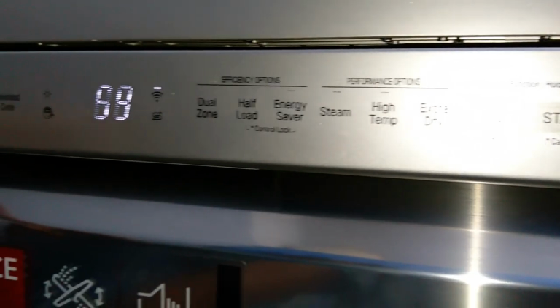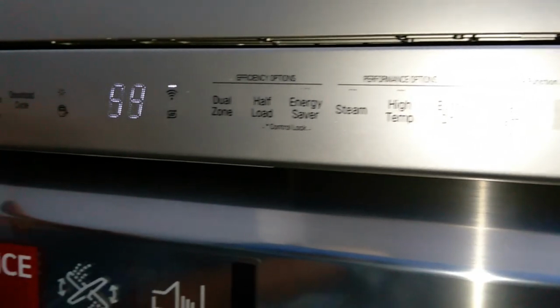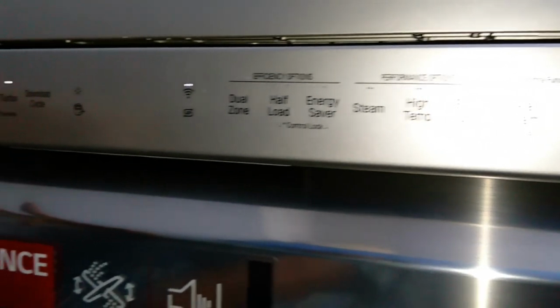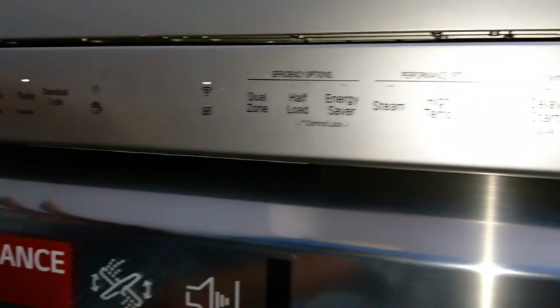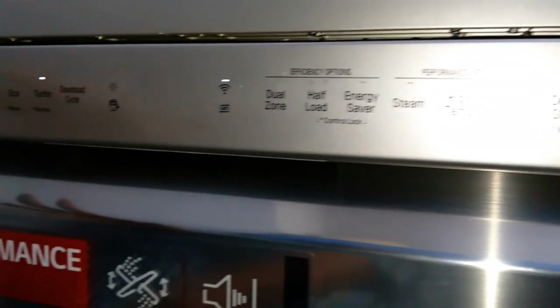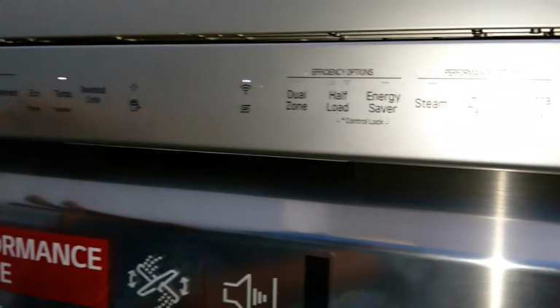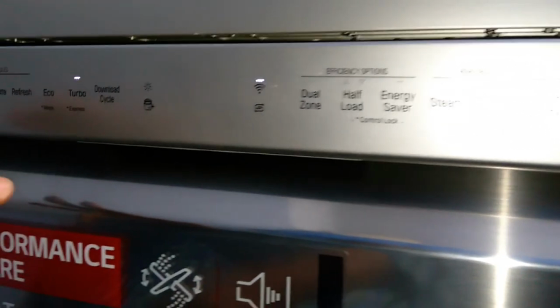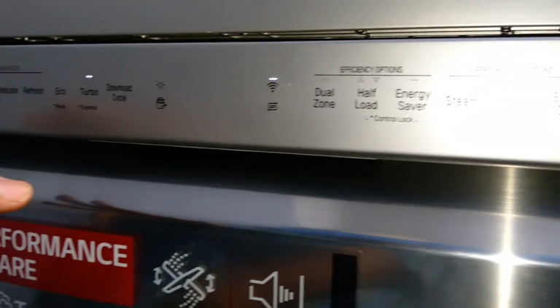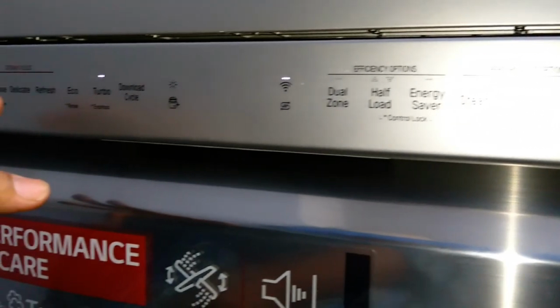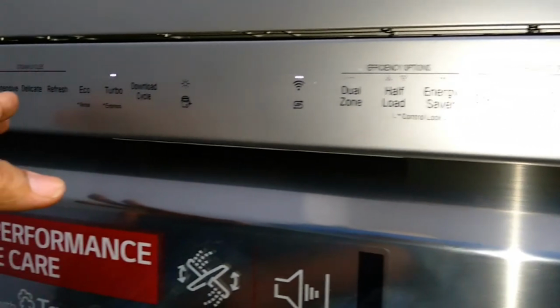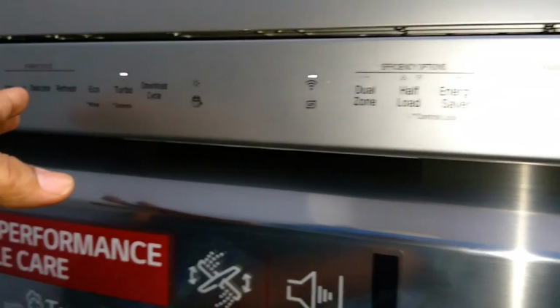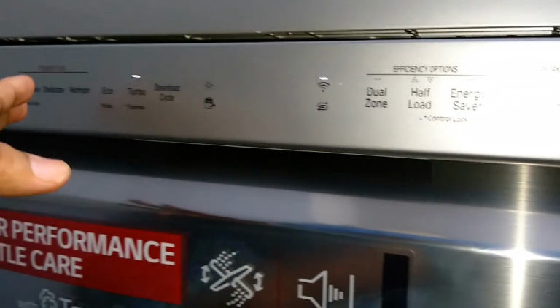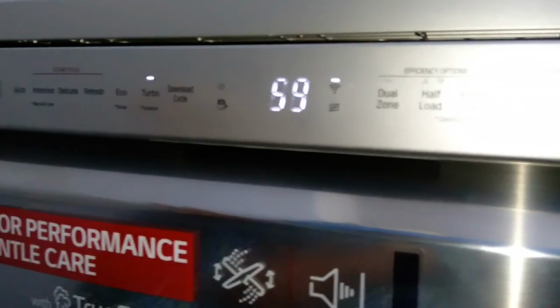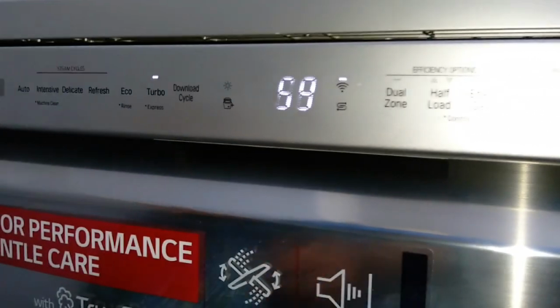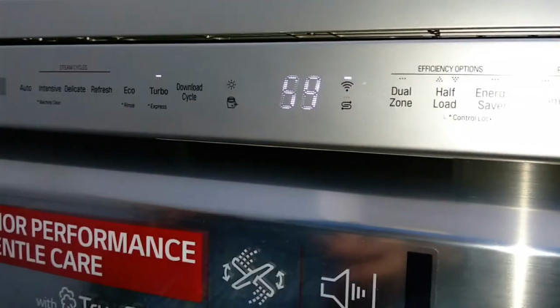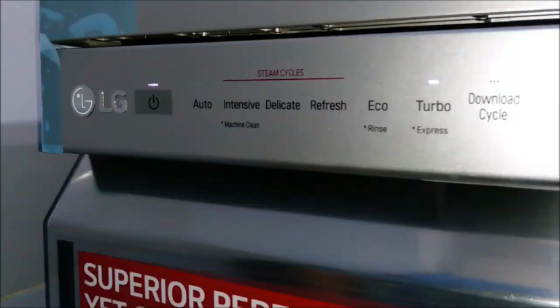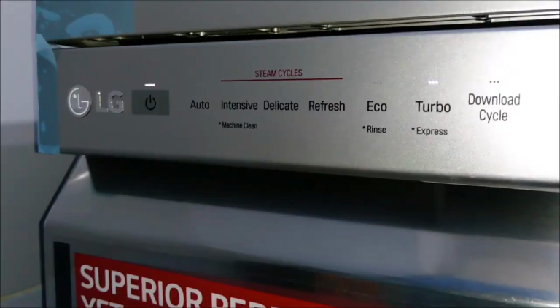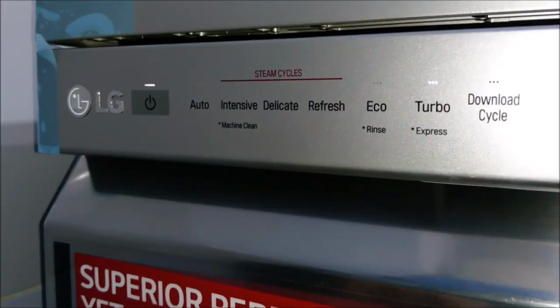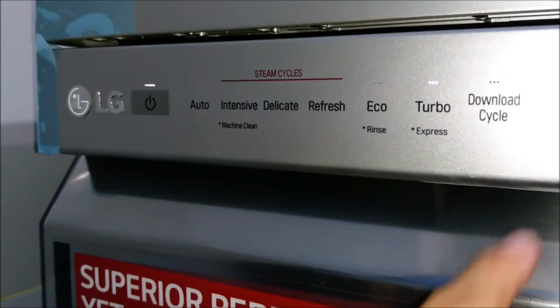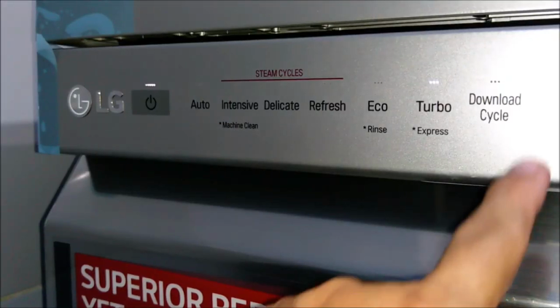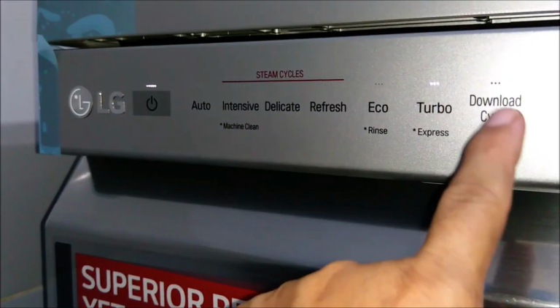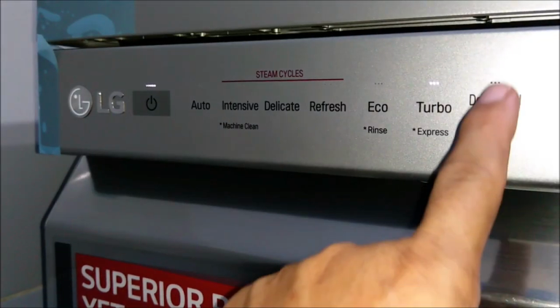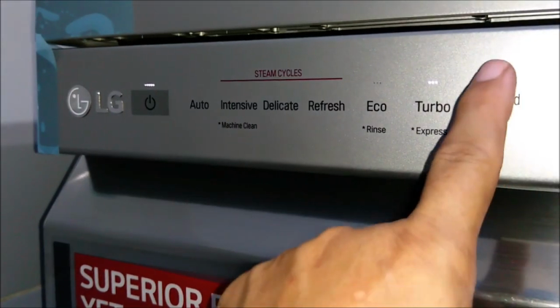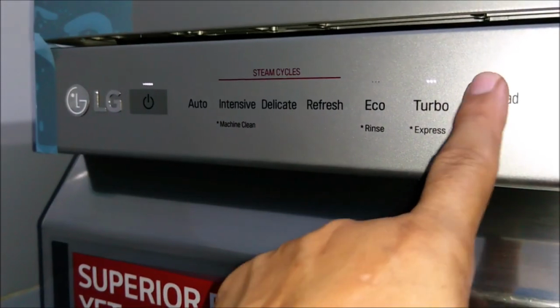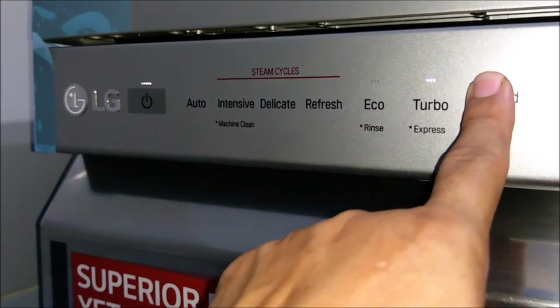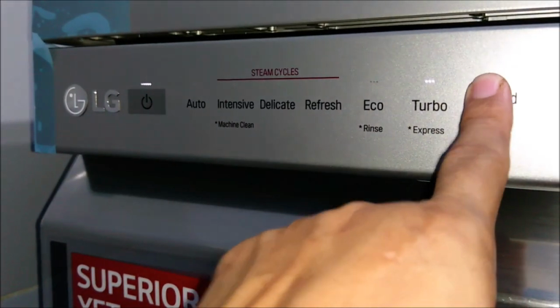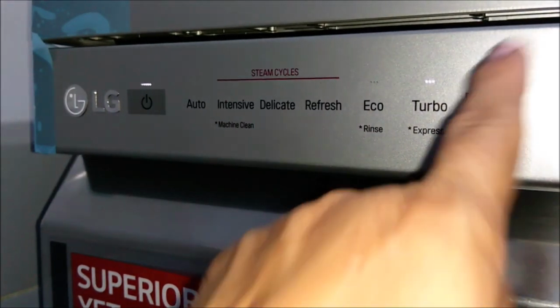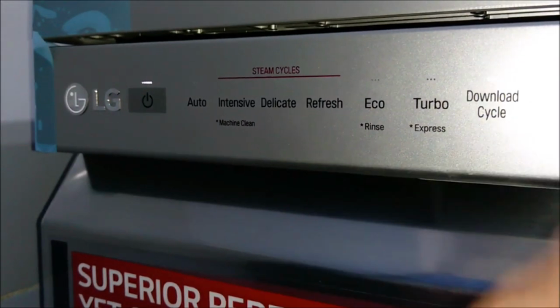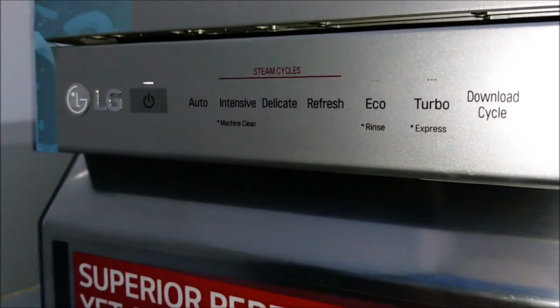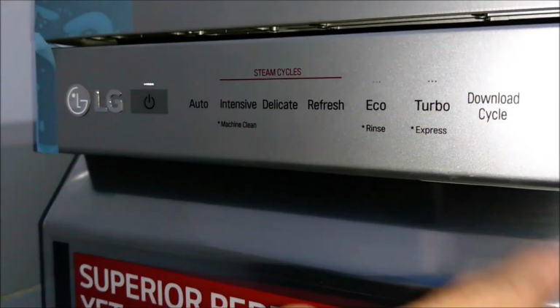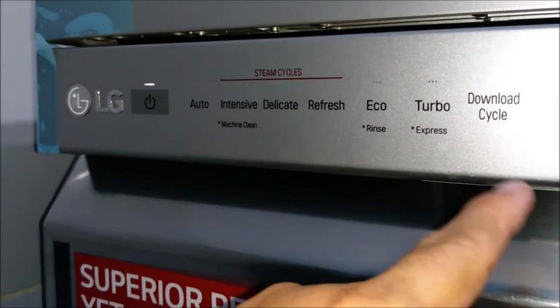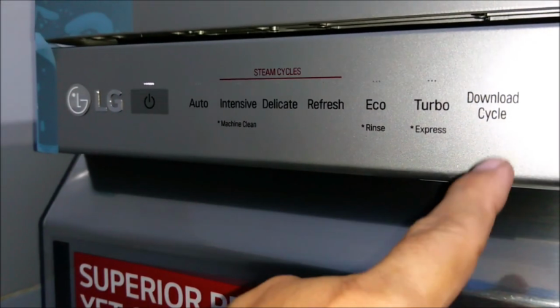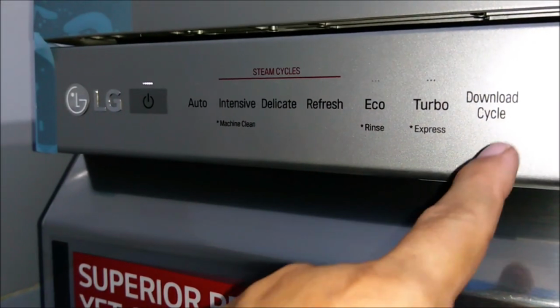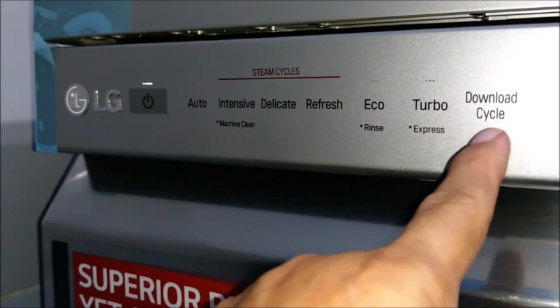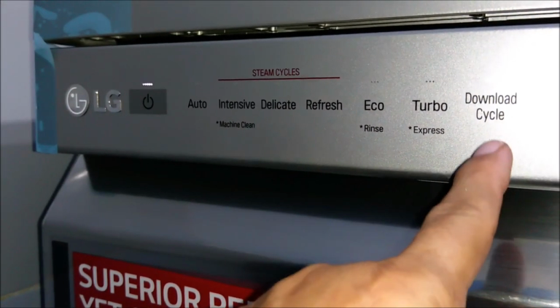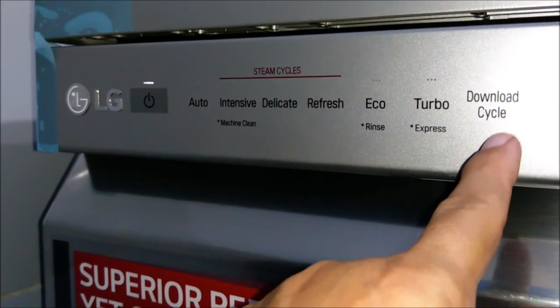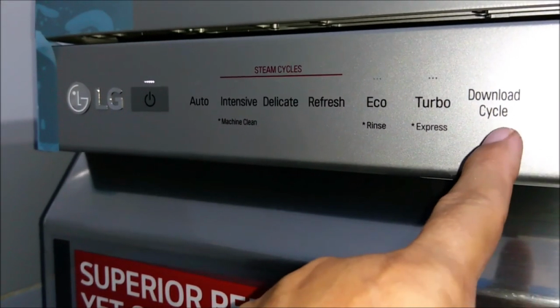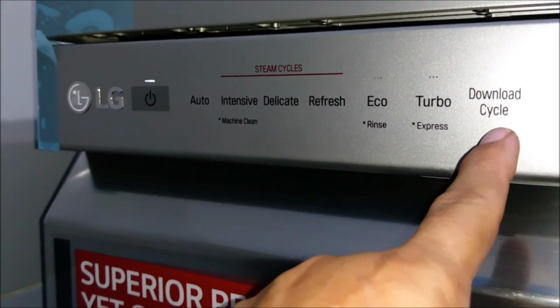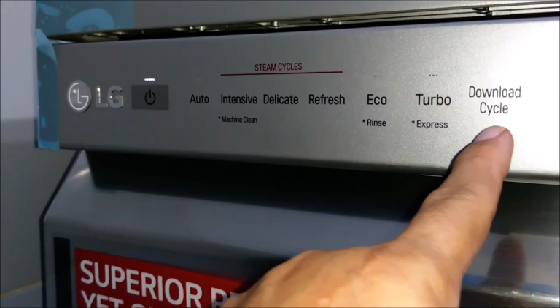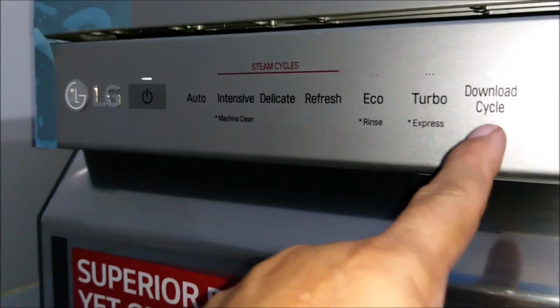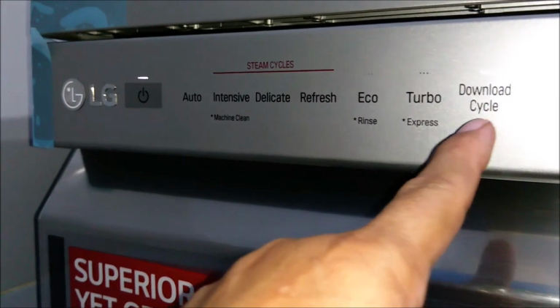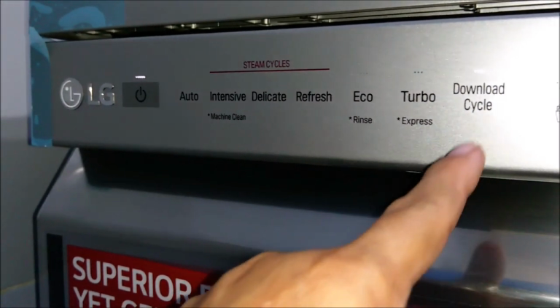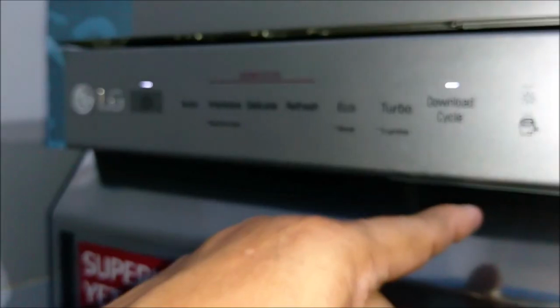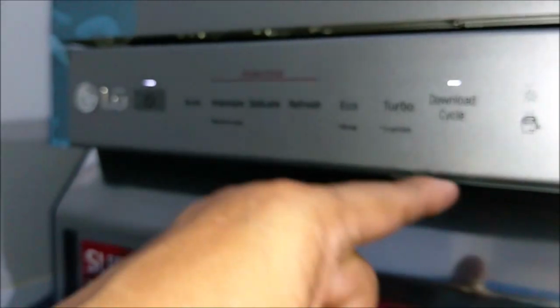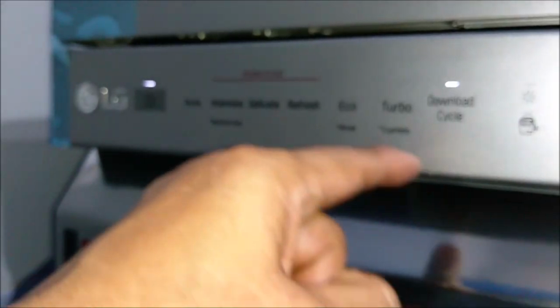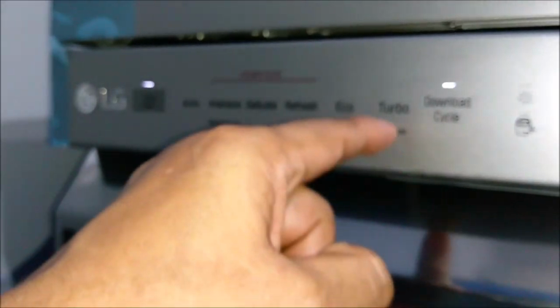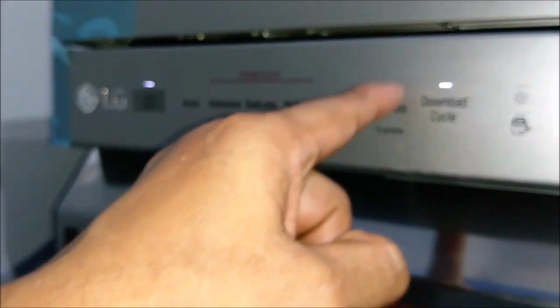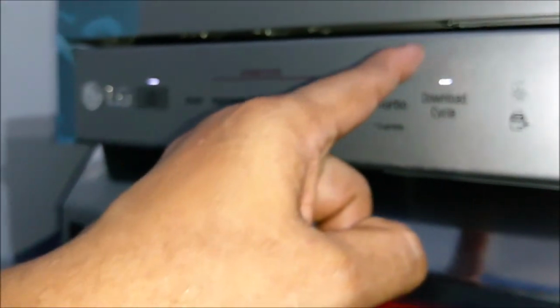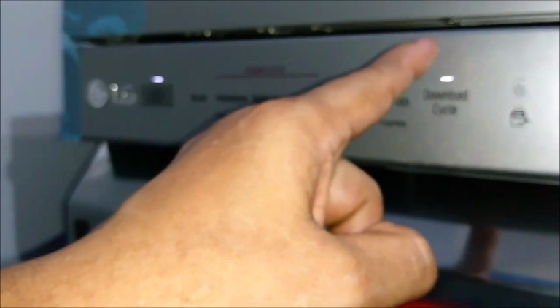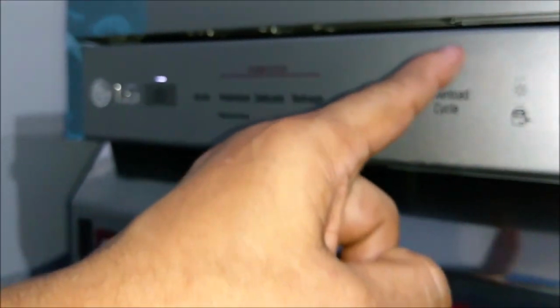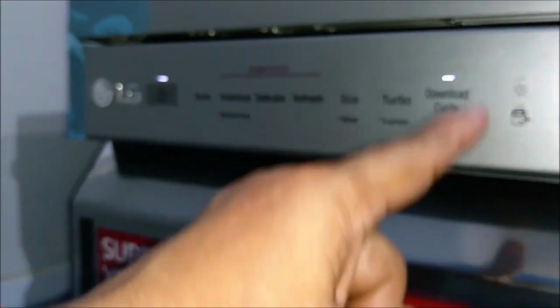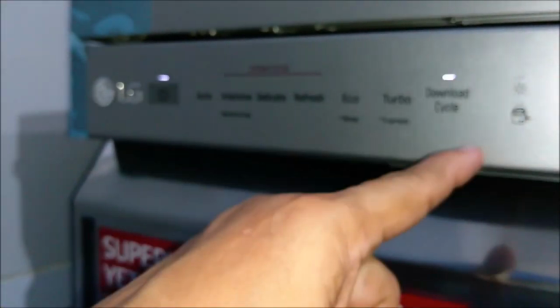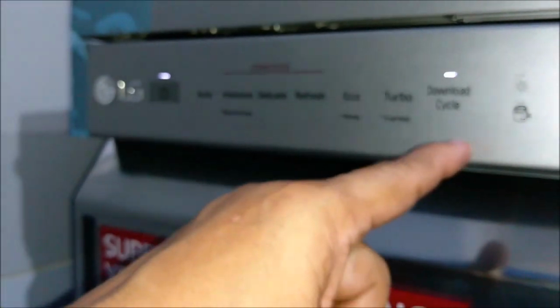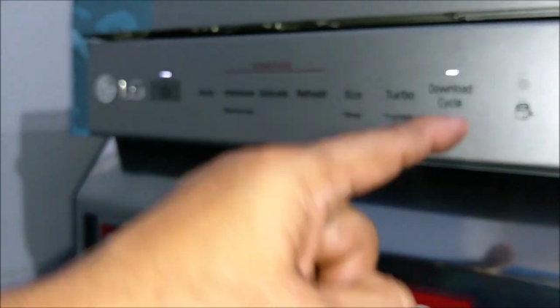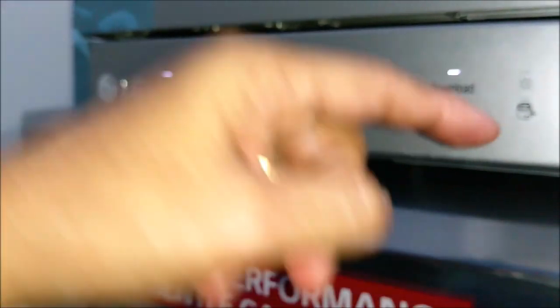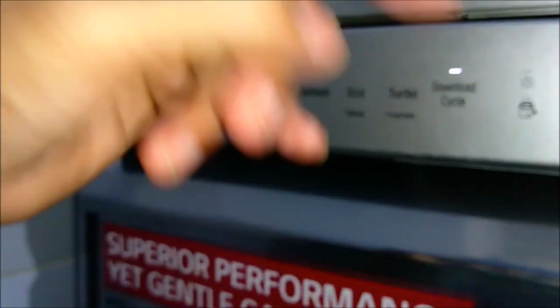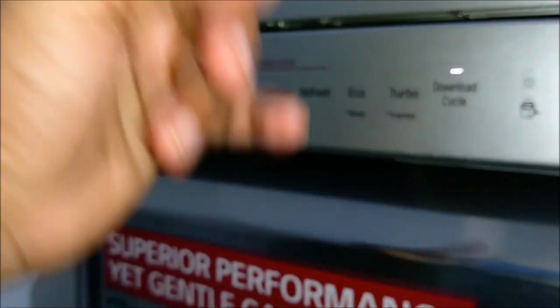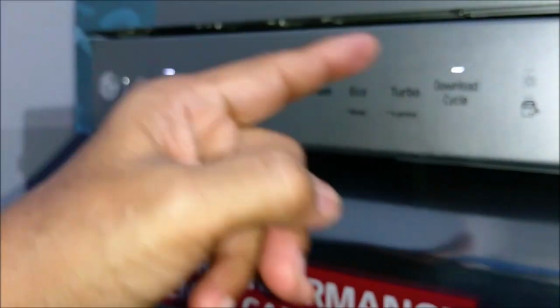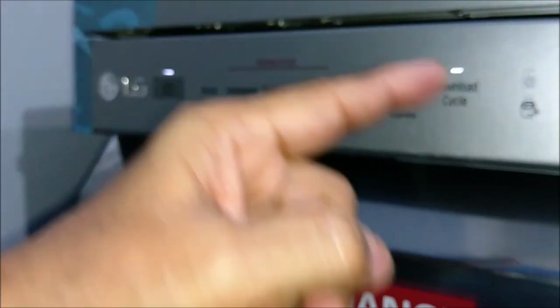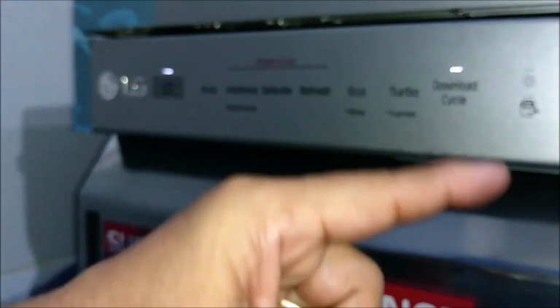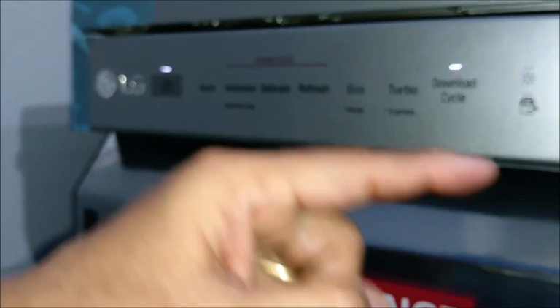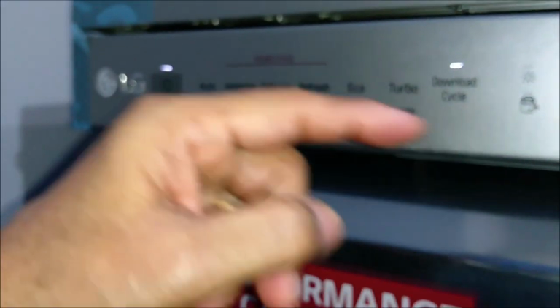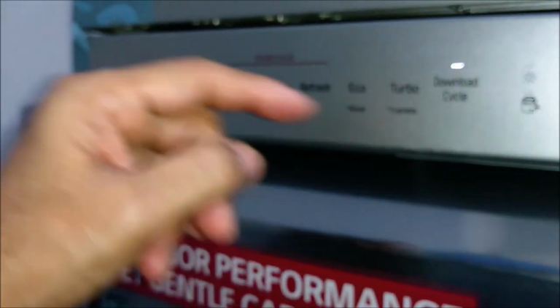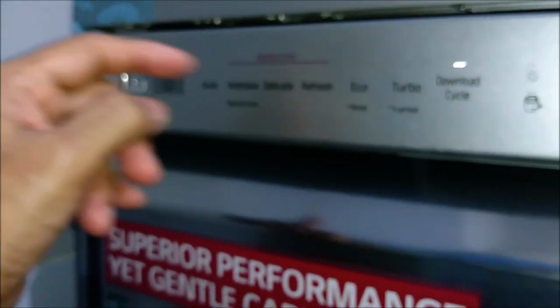So we have seen the six program cycles here. There is one more — the download cycle — about which I will cover in a separate video.